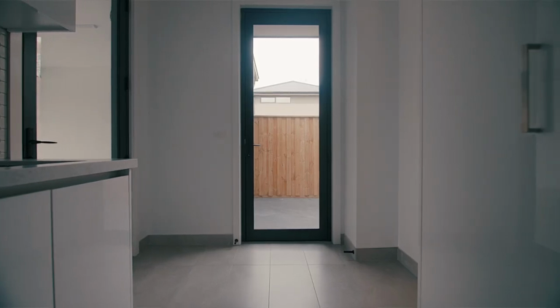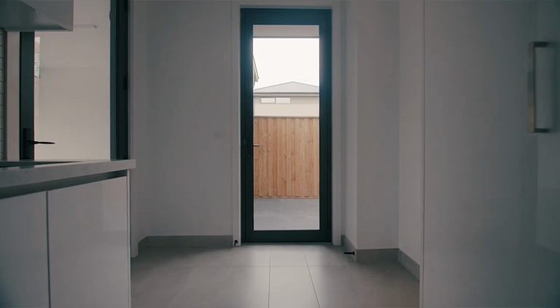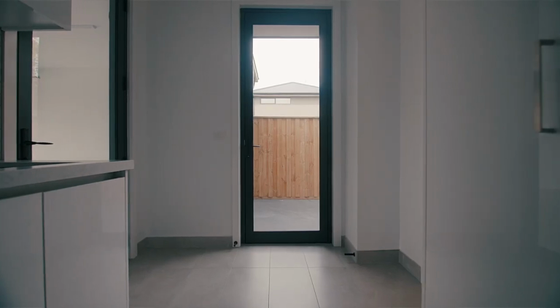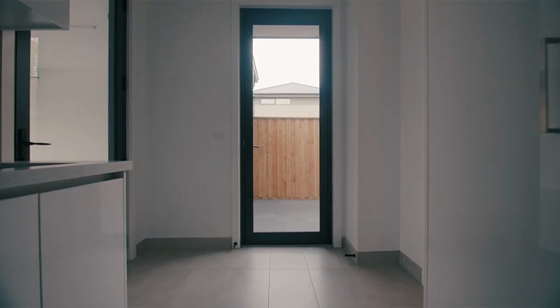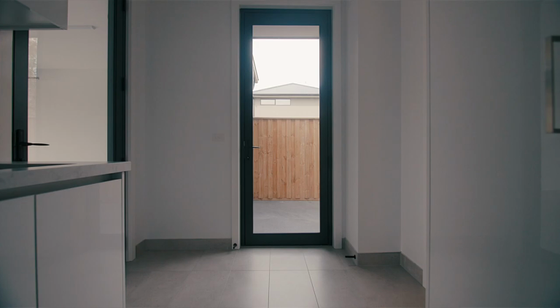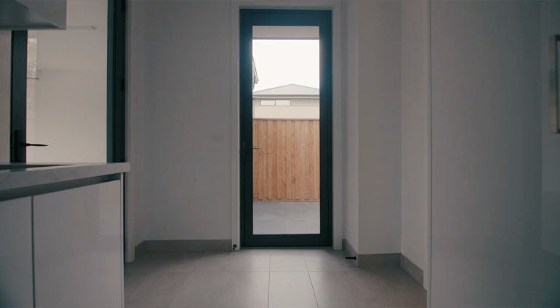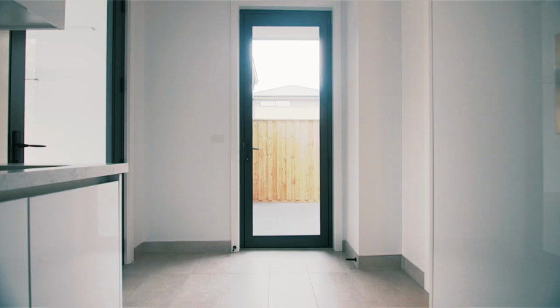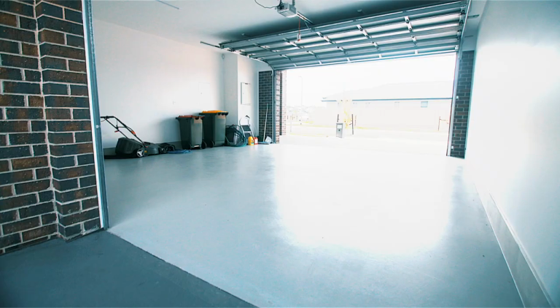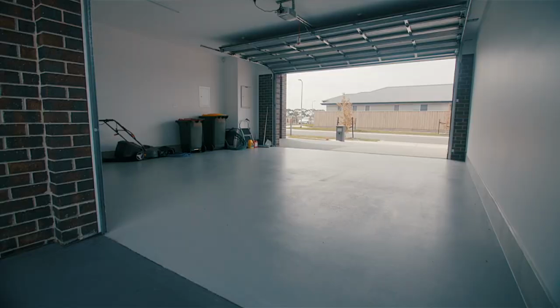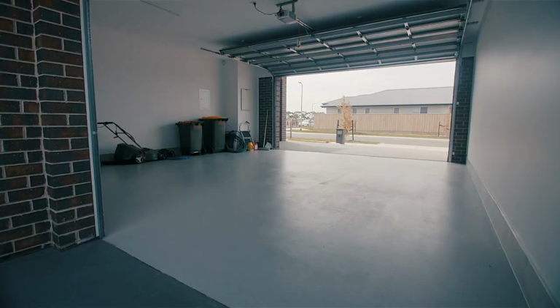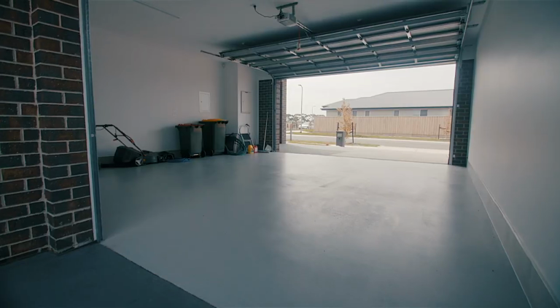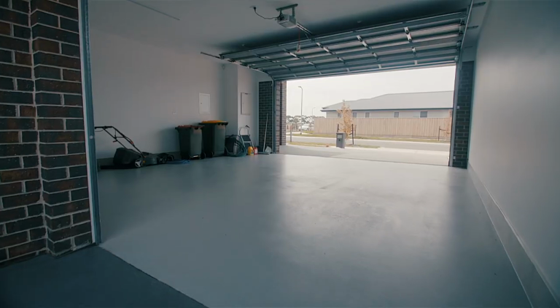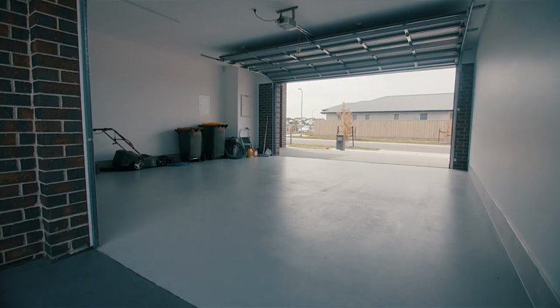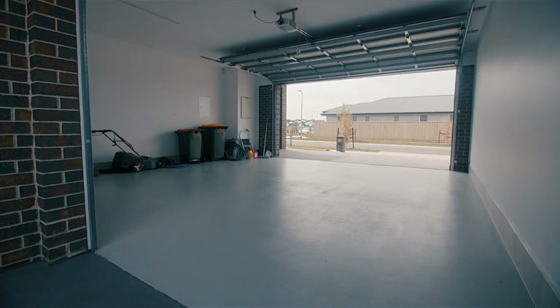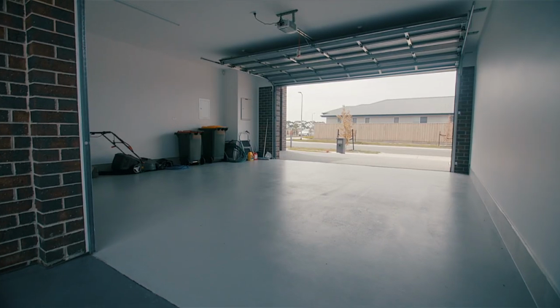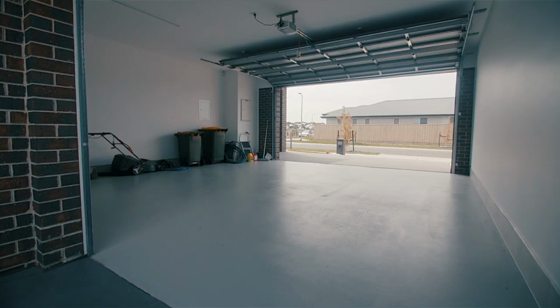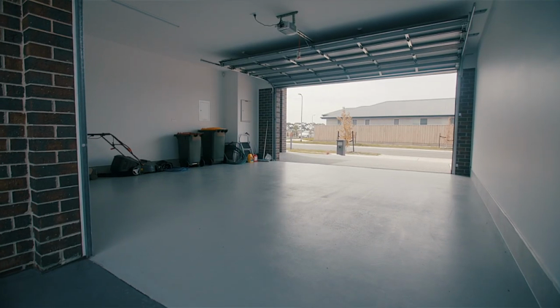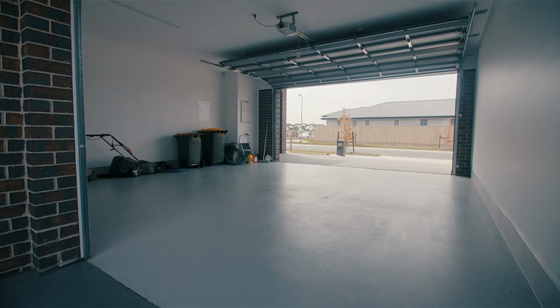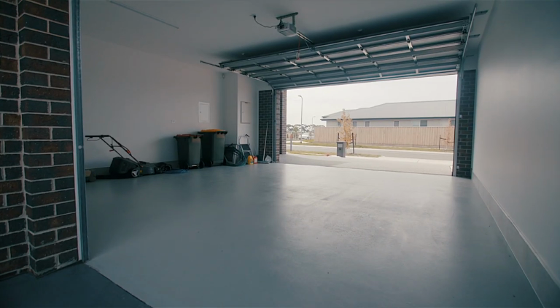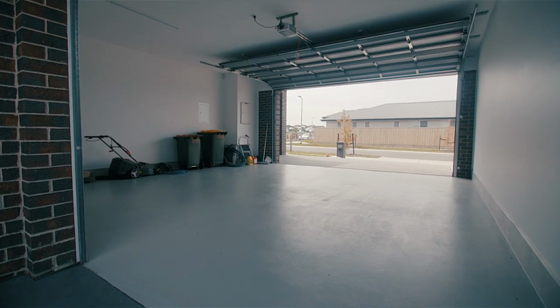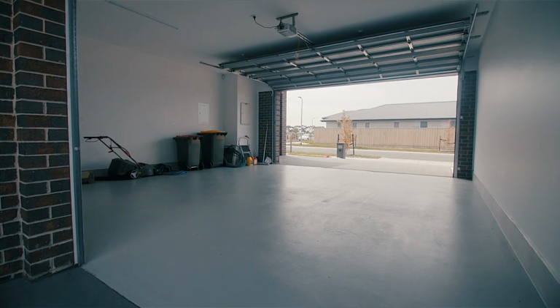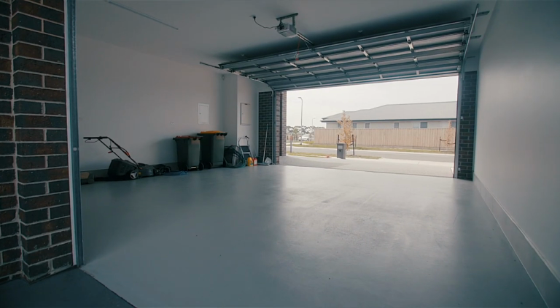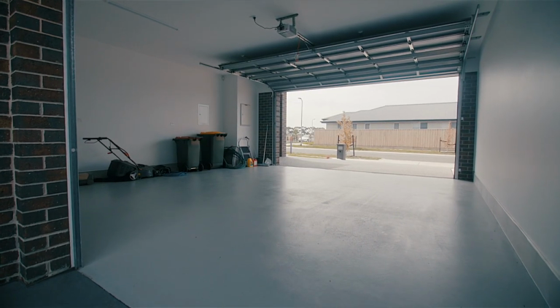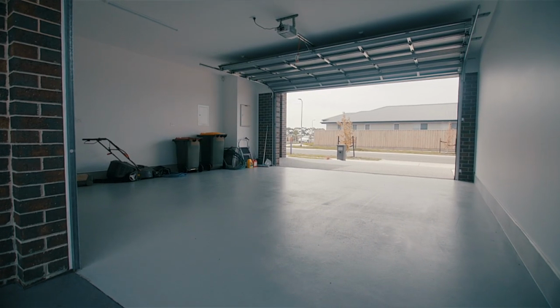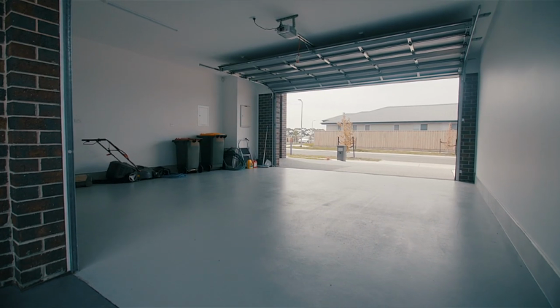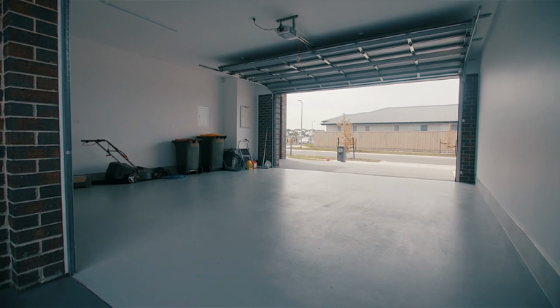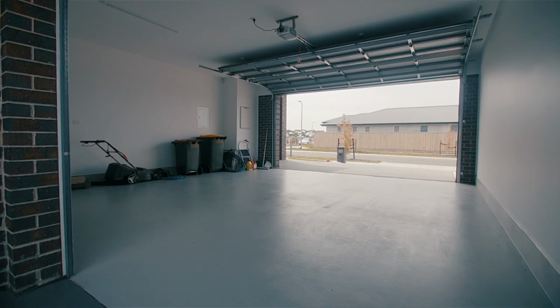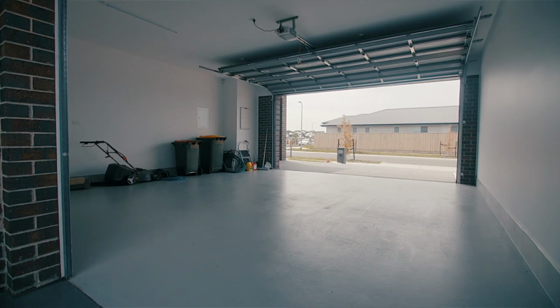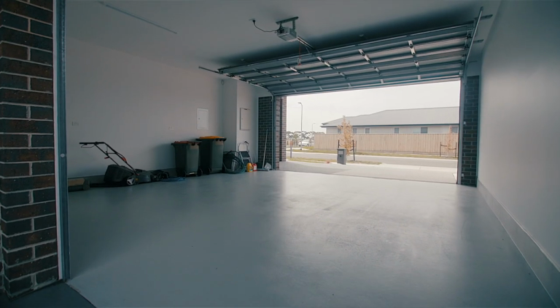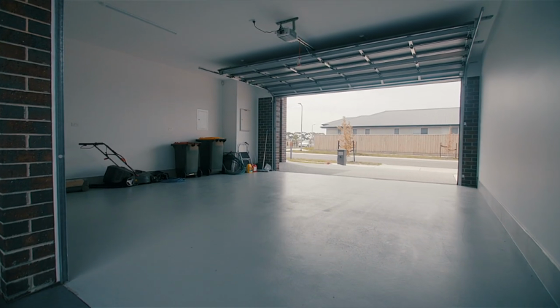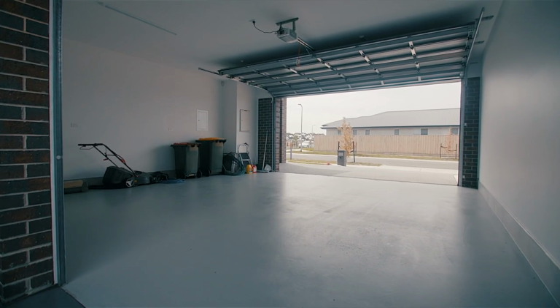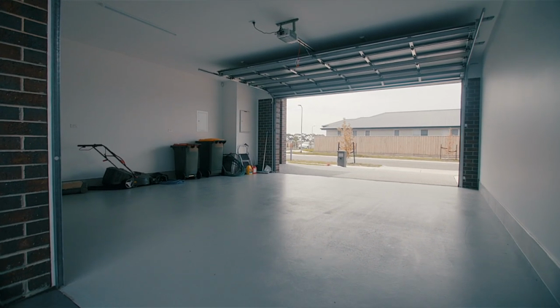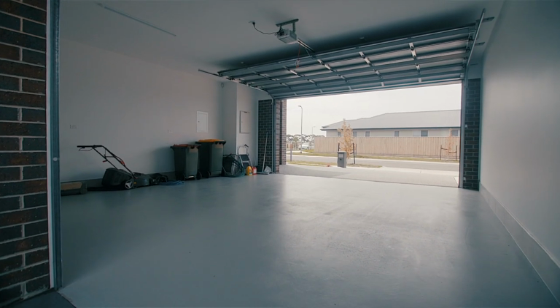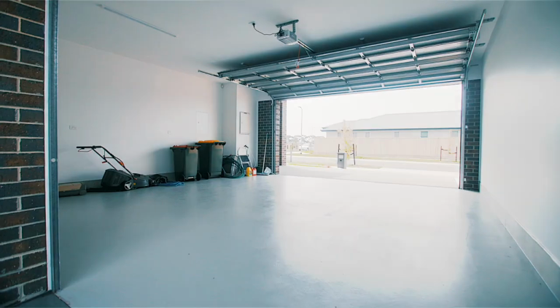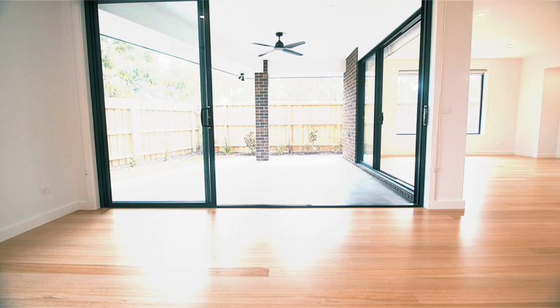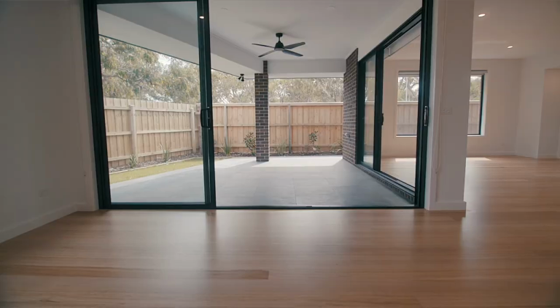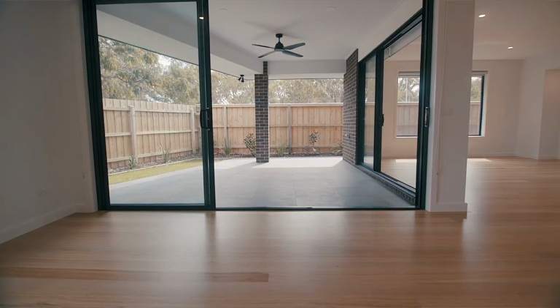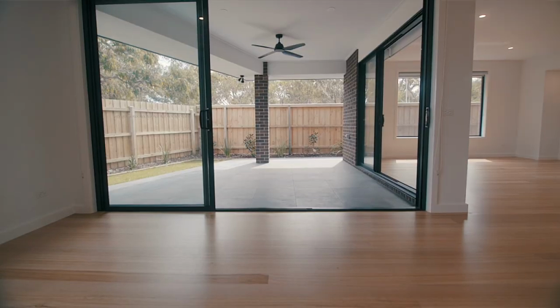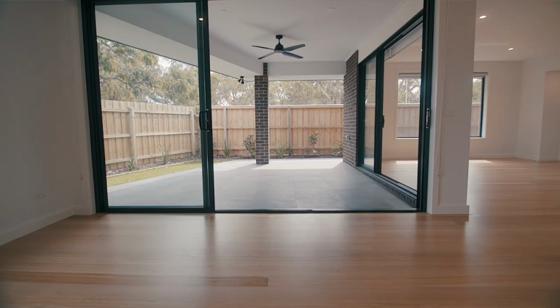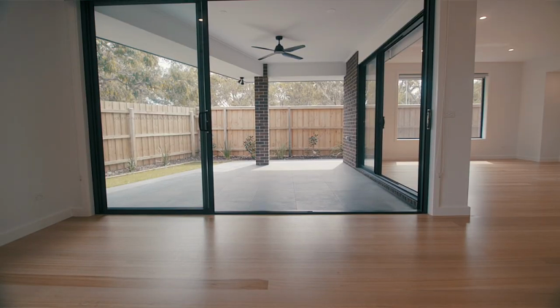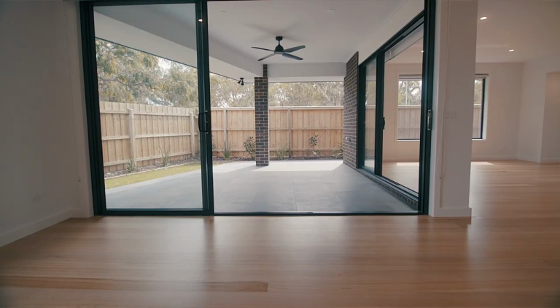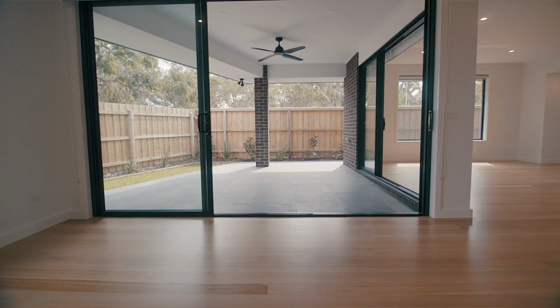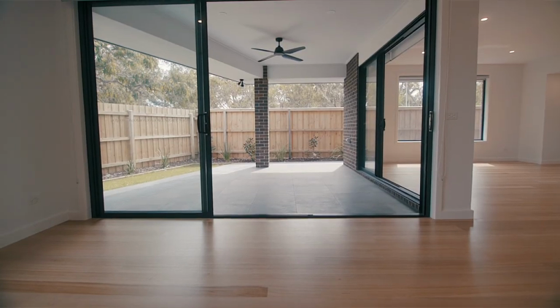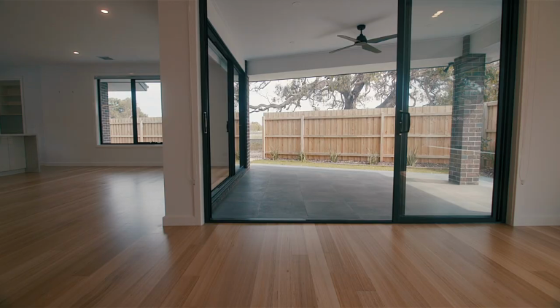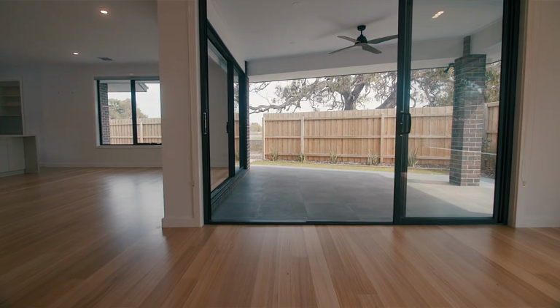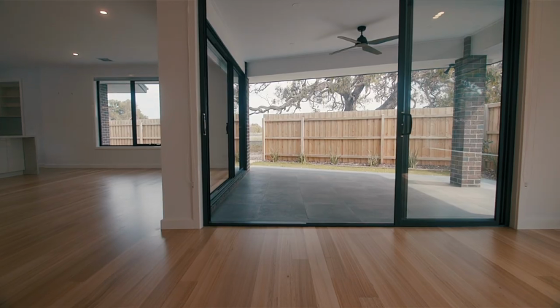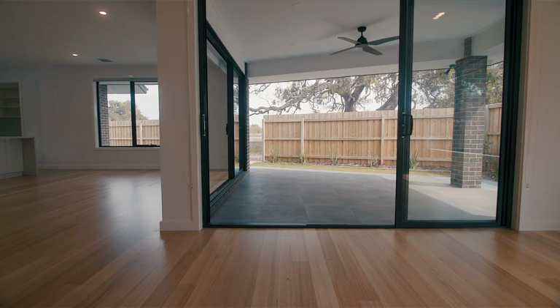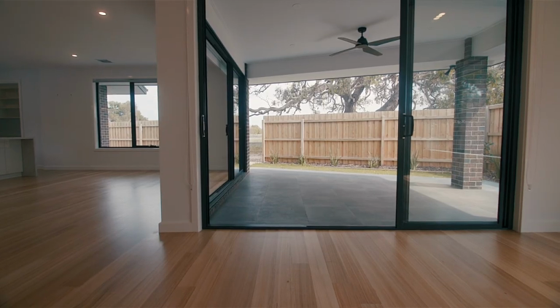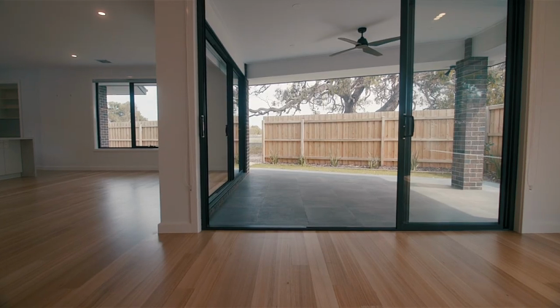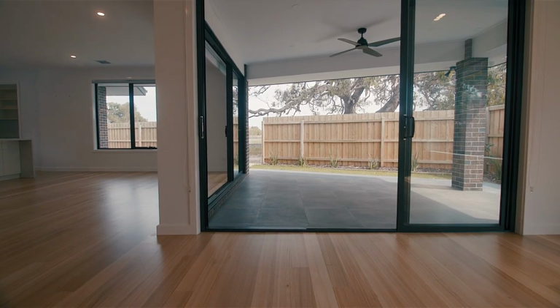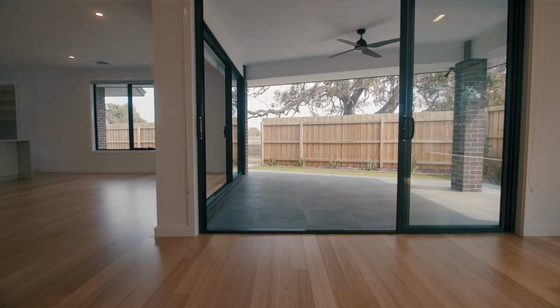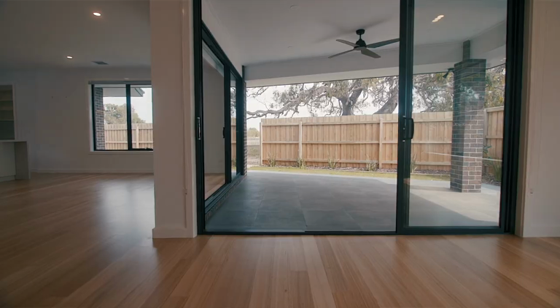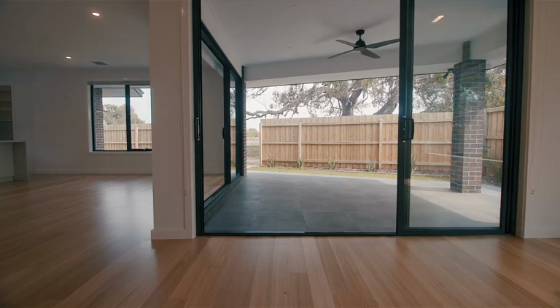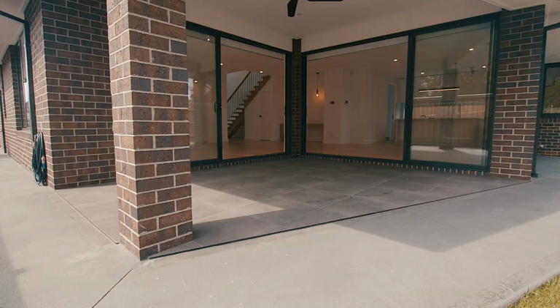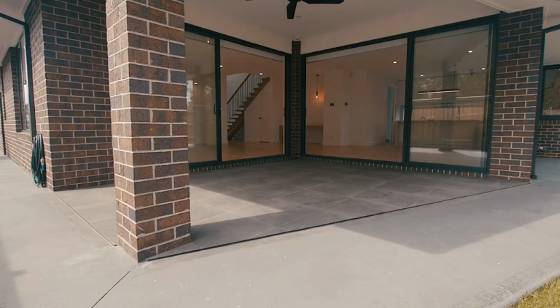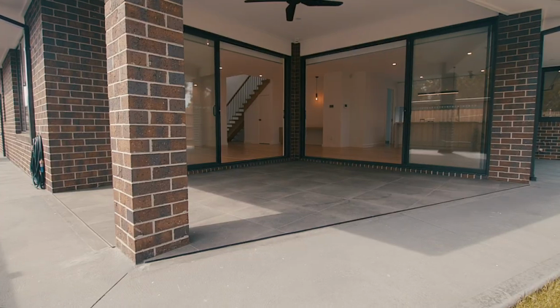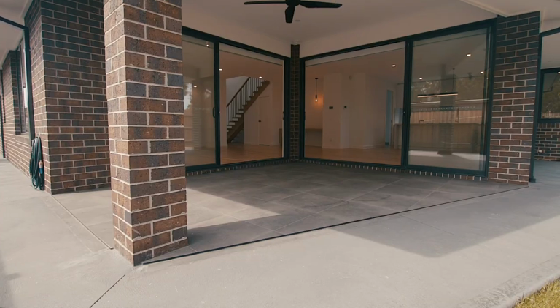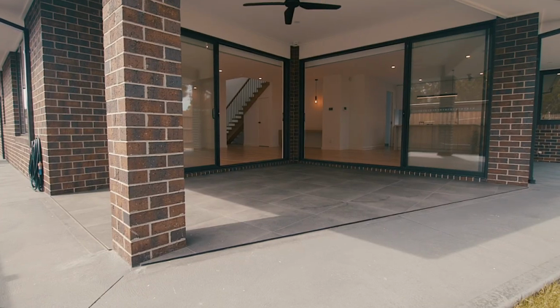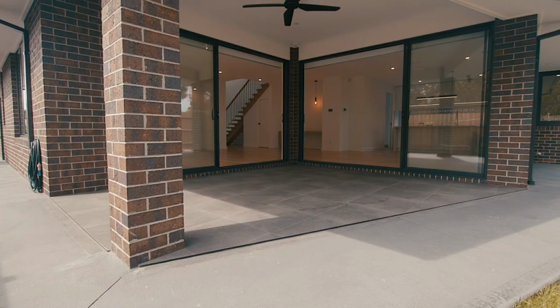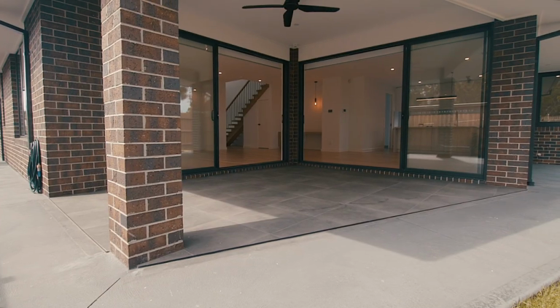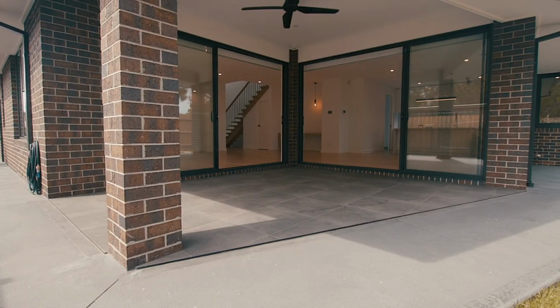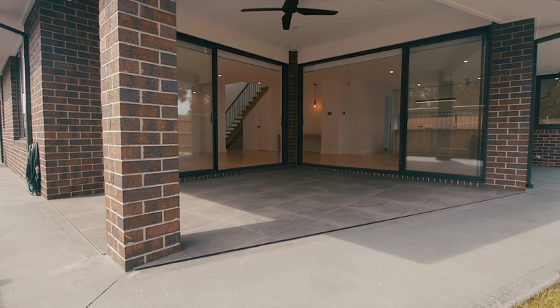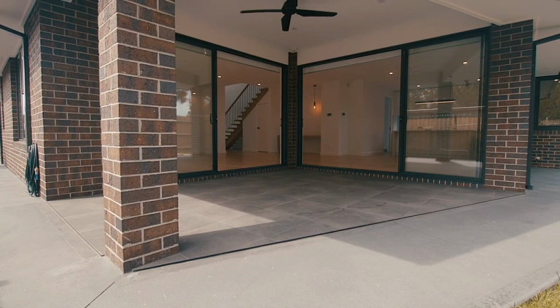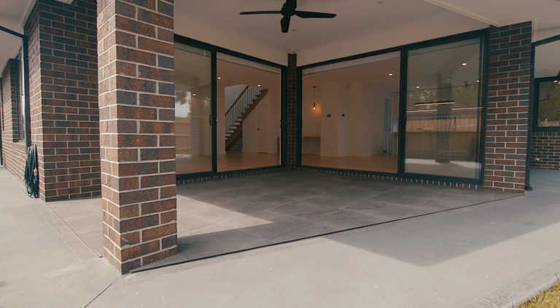A well-configured laundry leads into the double garage — it's a double and a bit, giving you a little extra space.